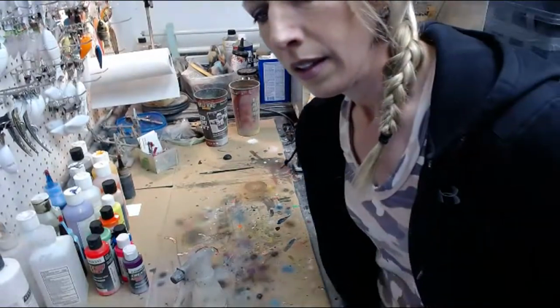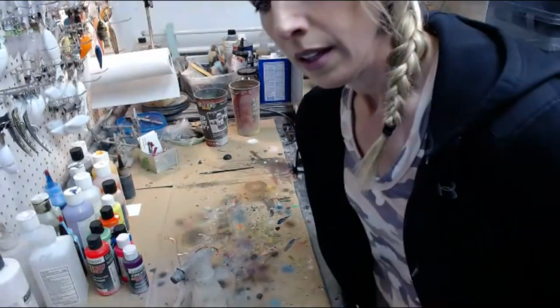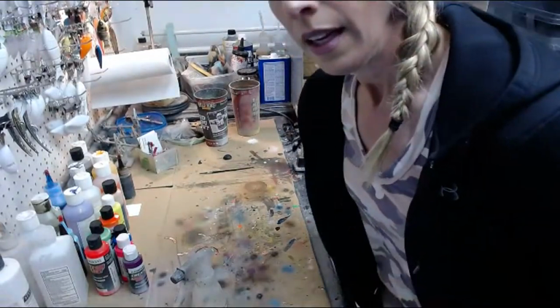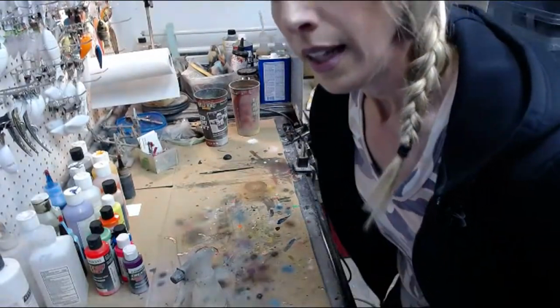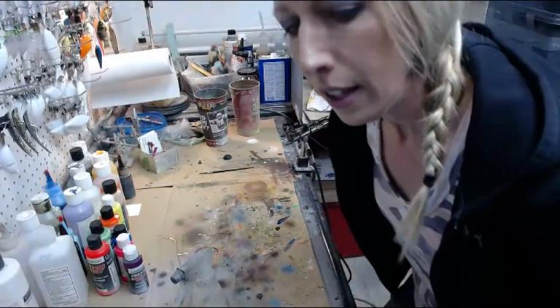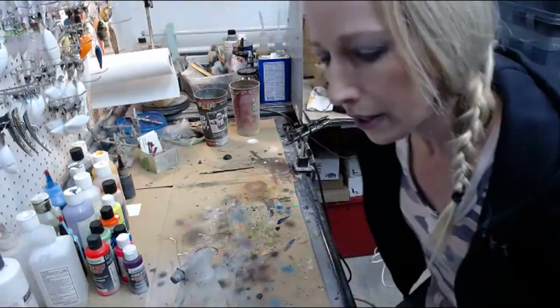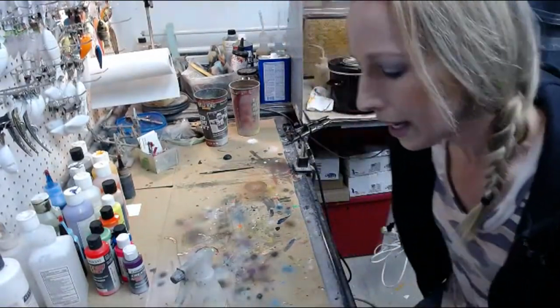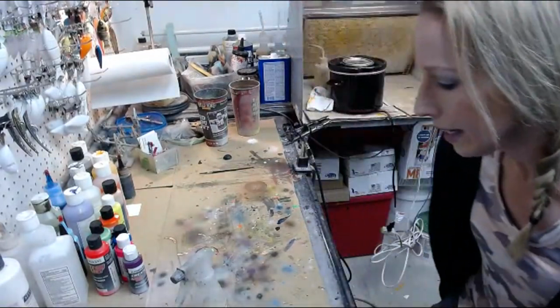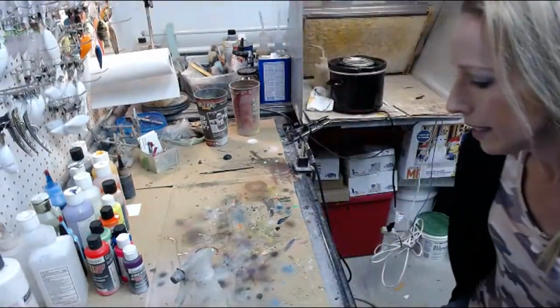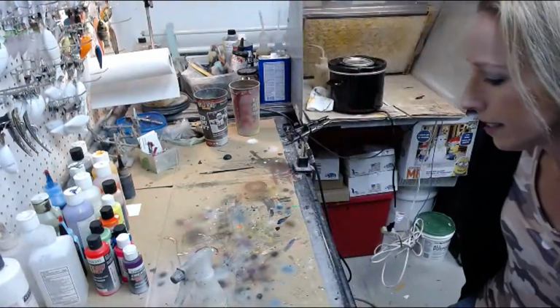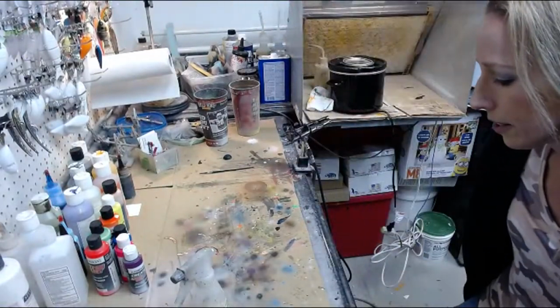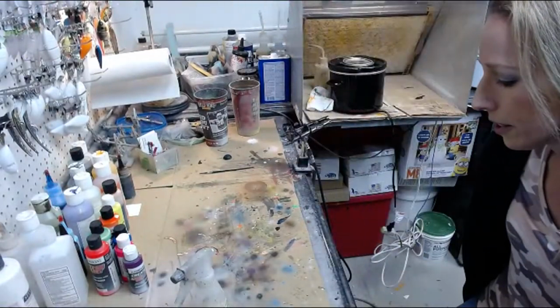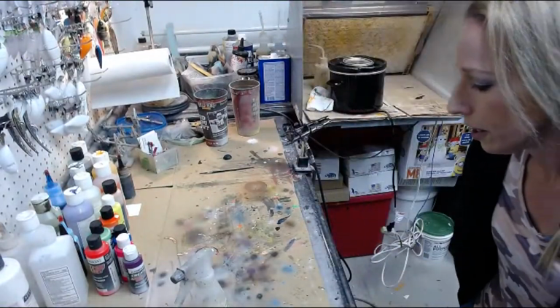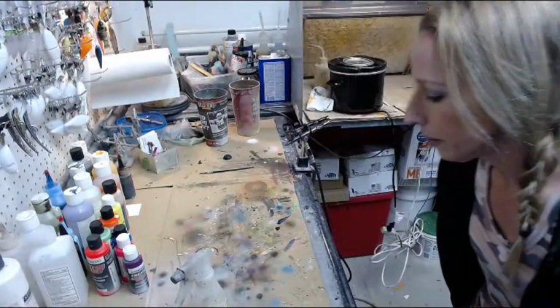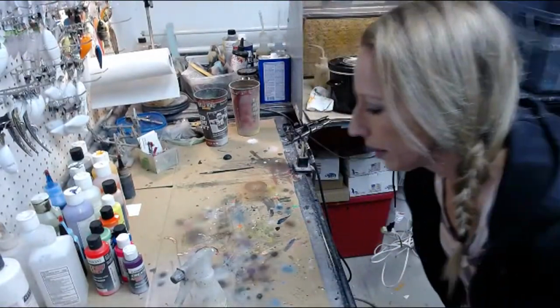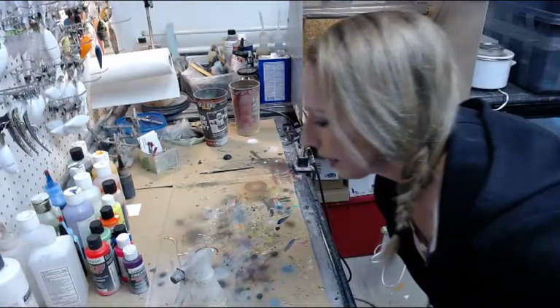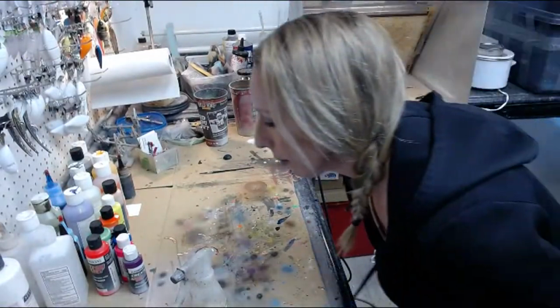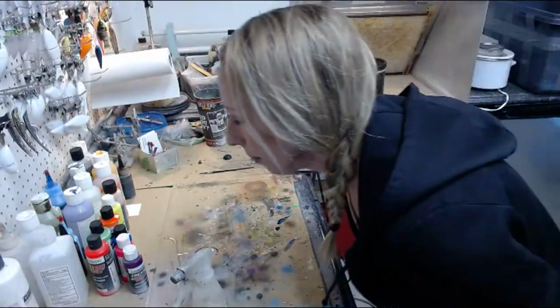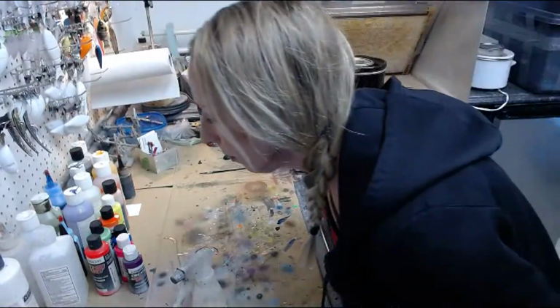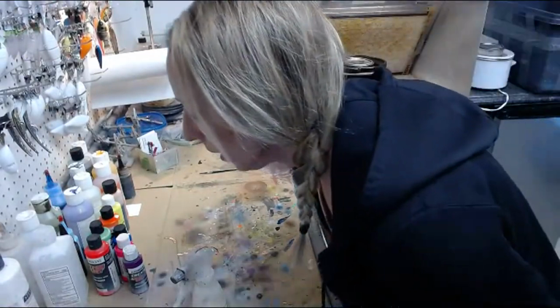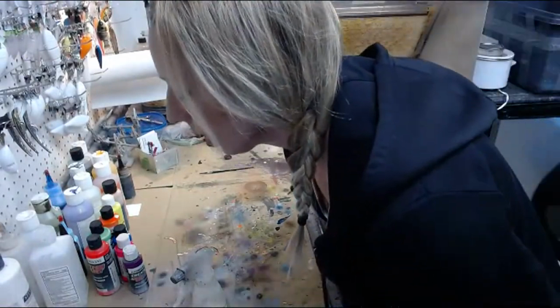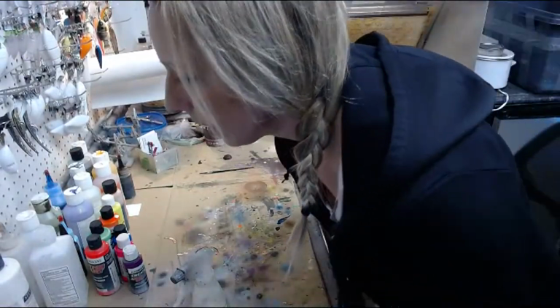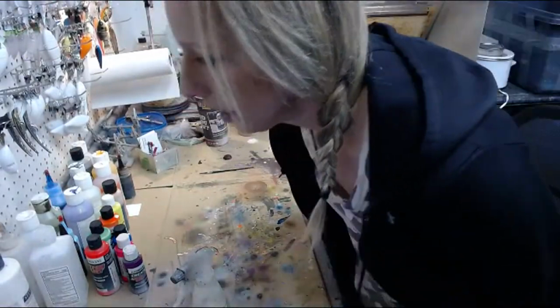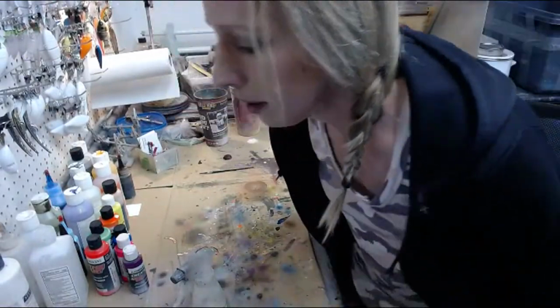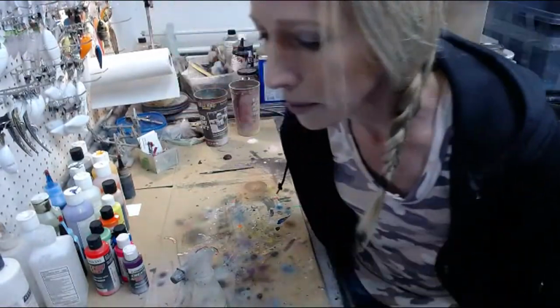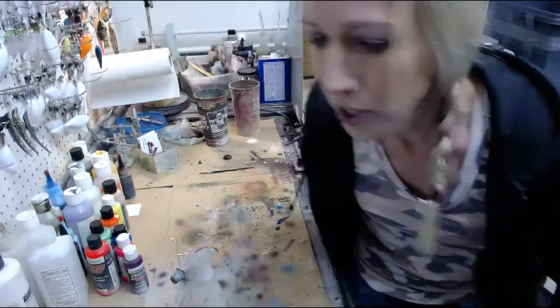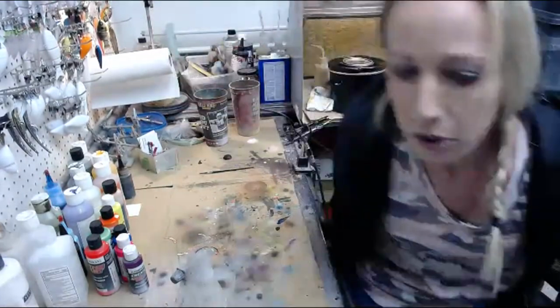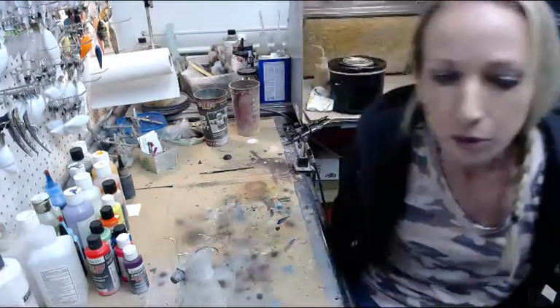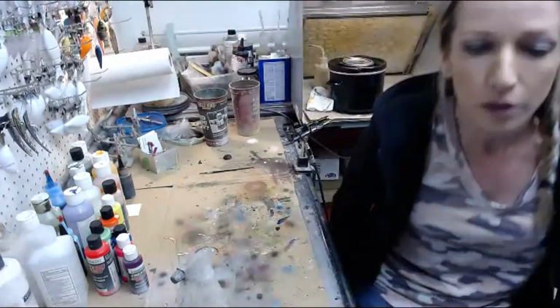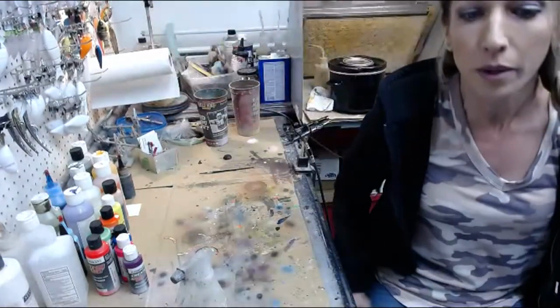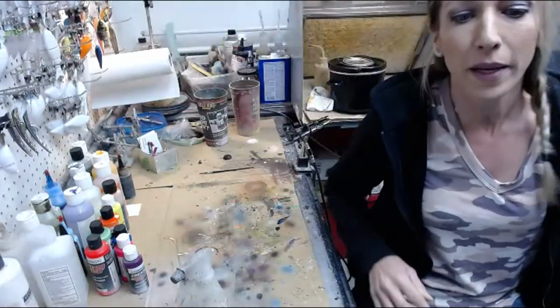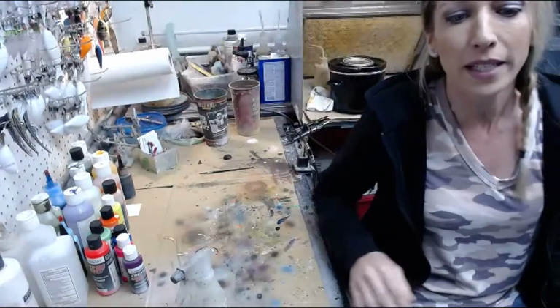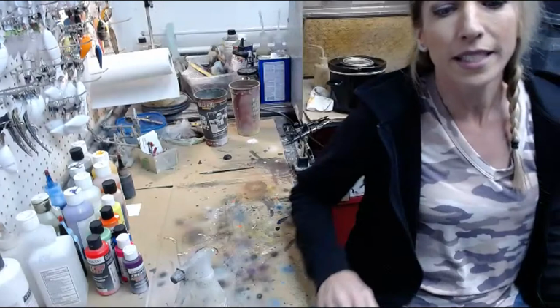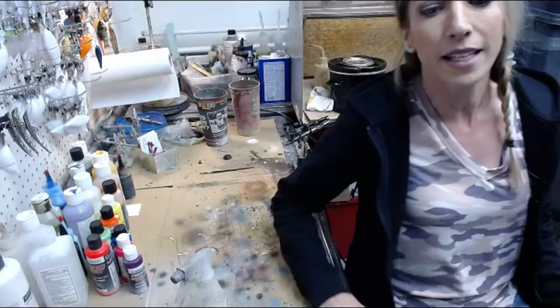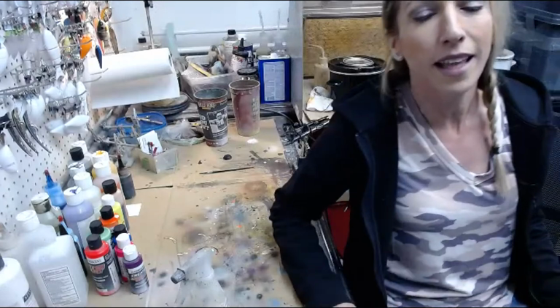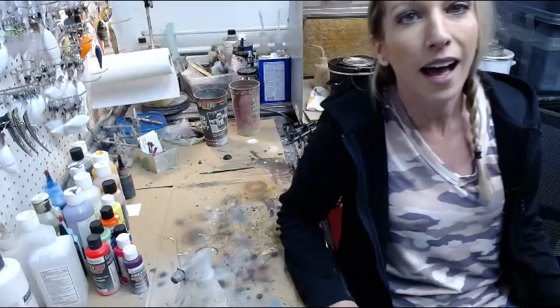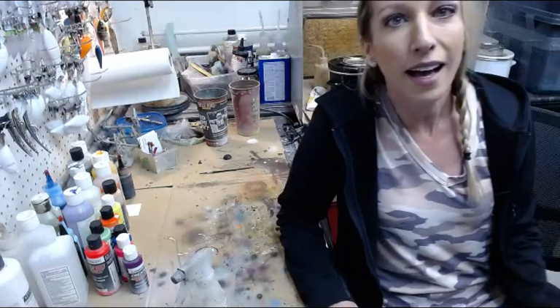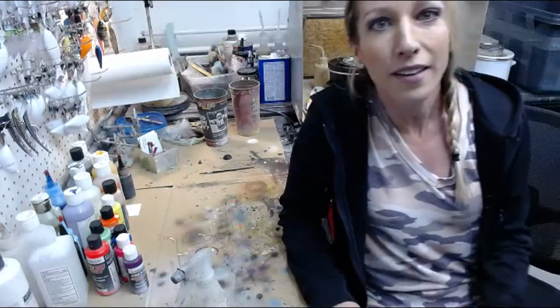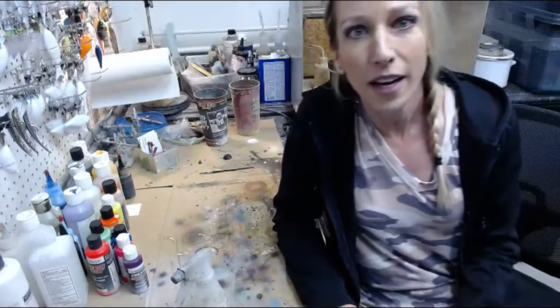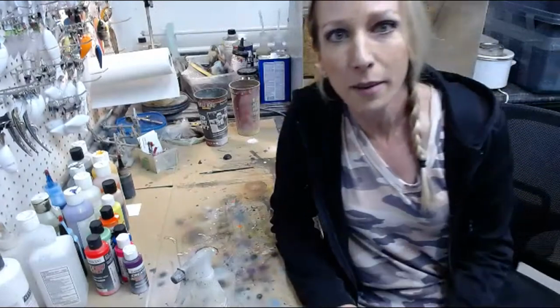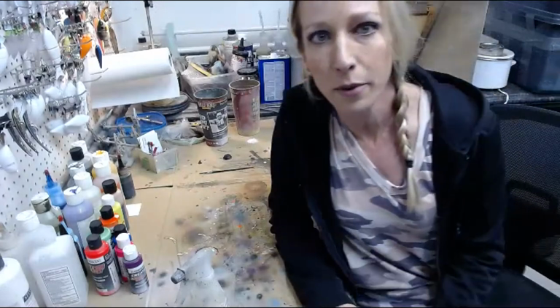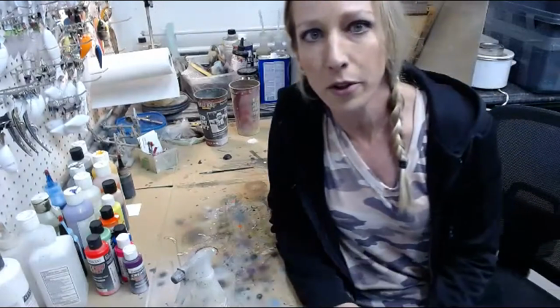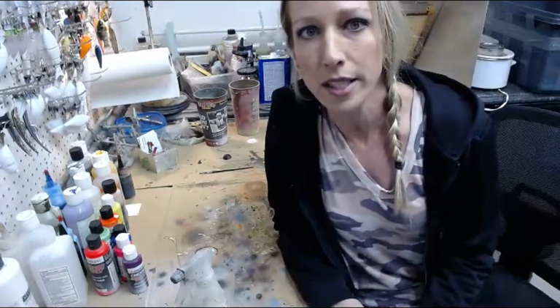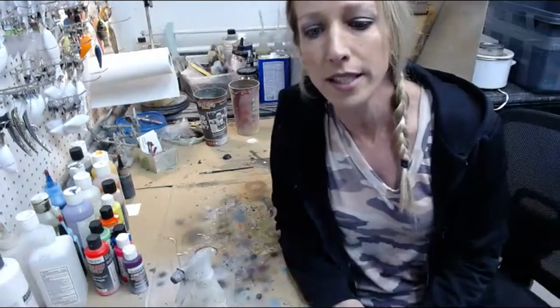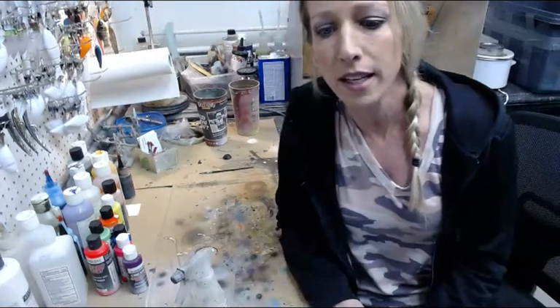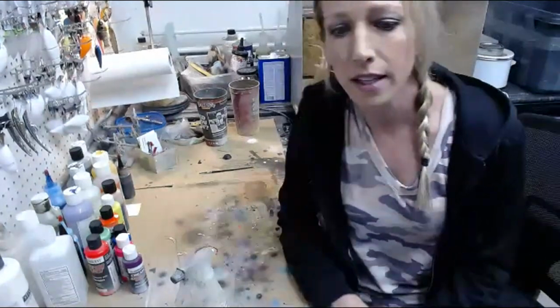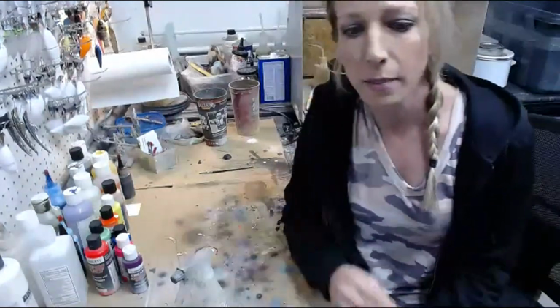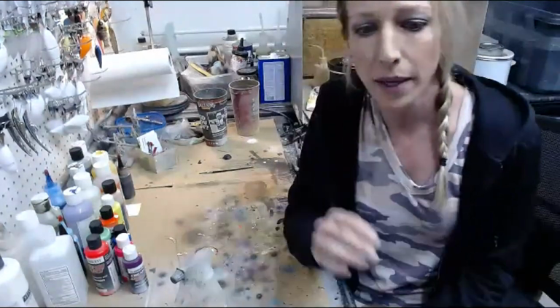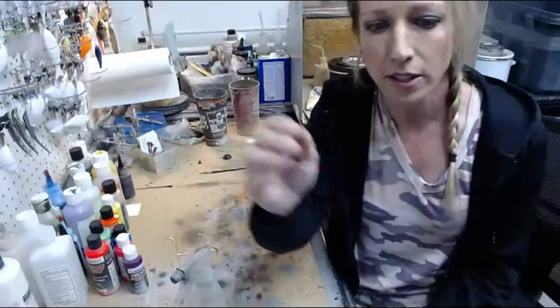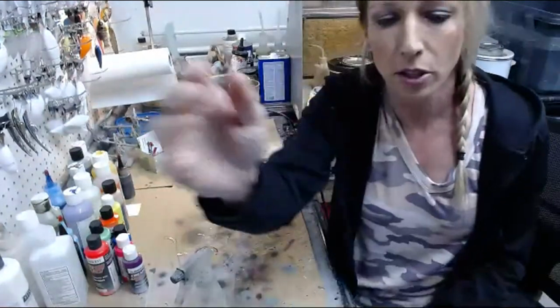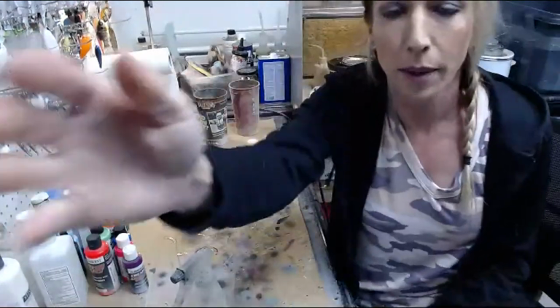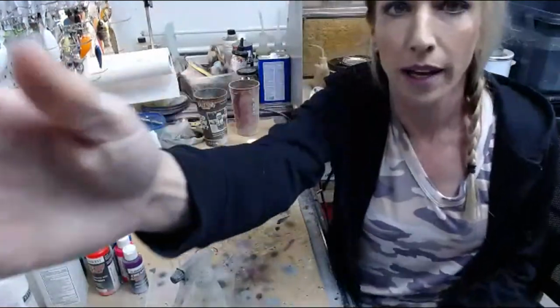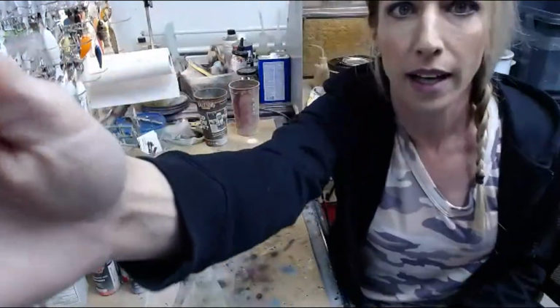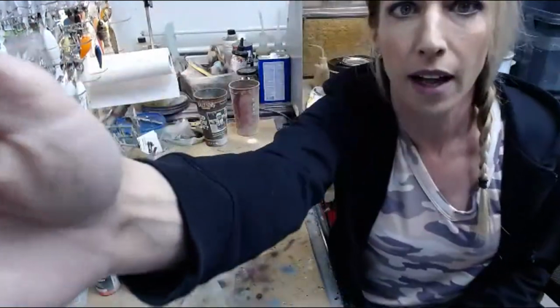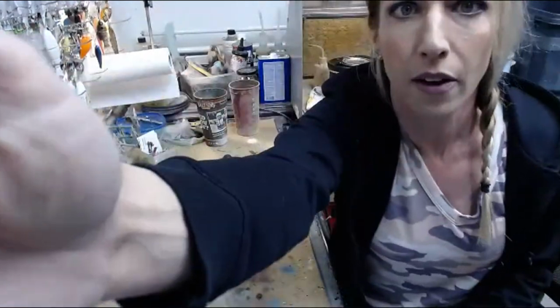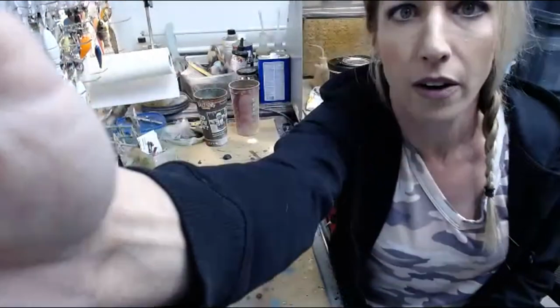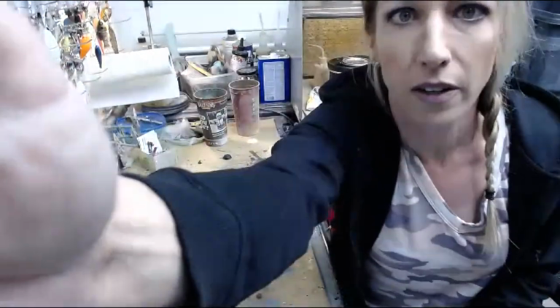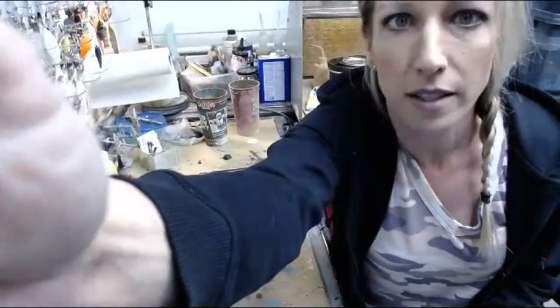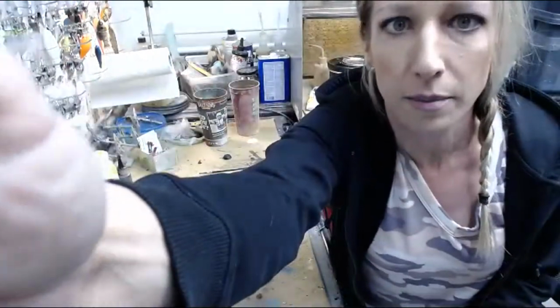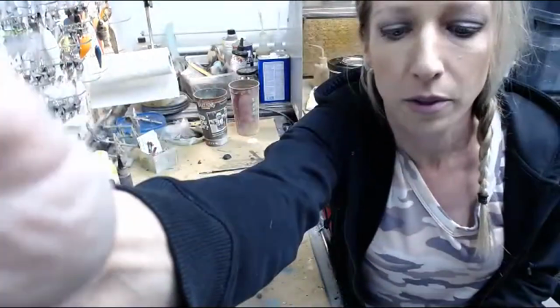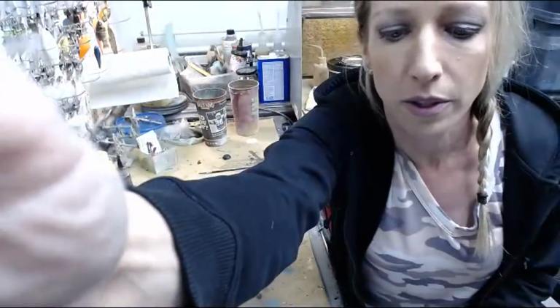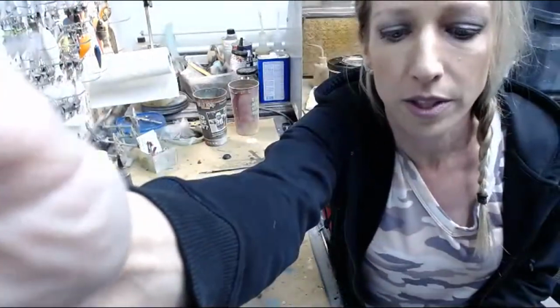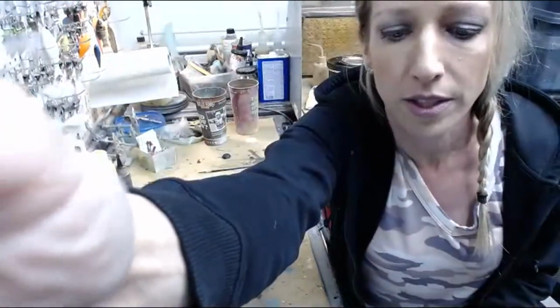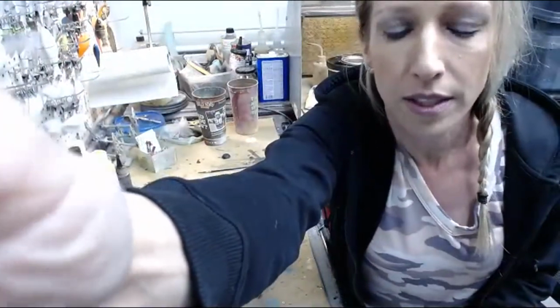Hello guys, how's it going? Welcome to Lure Painting Live. I'm Krista, the painter behind Colorado Custom Lures.